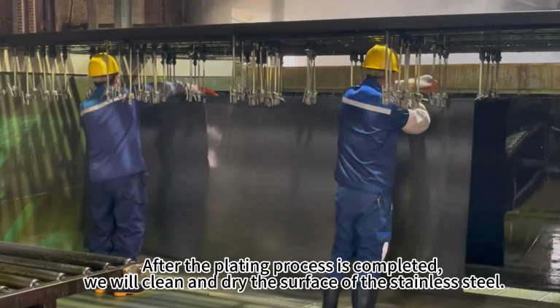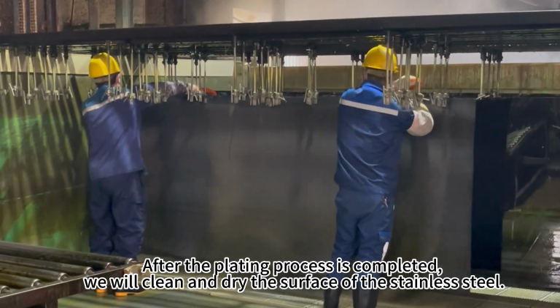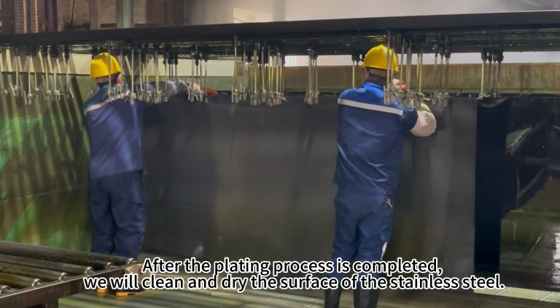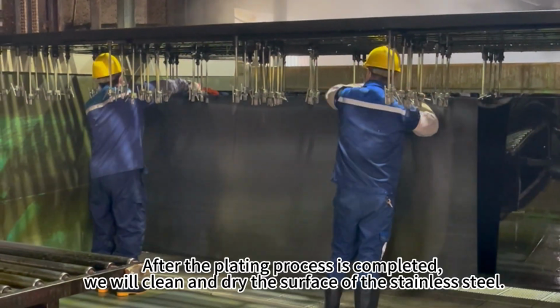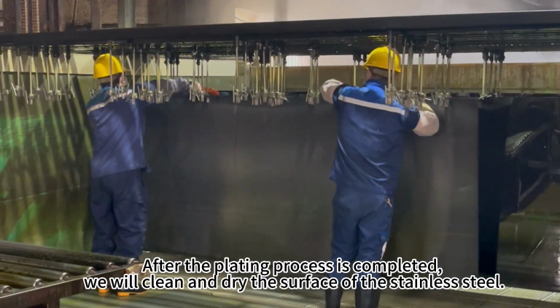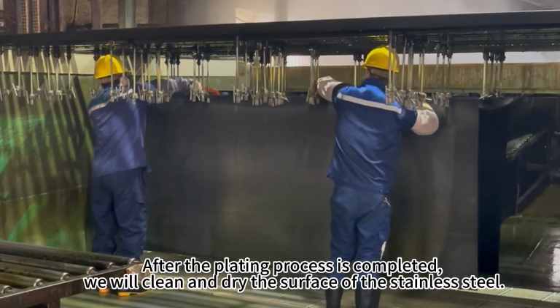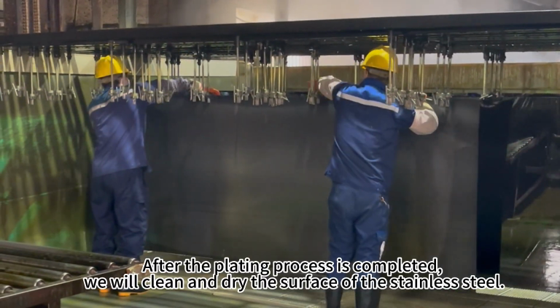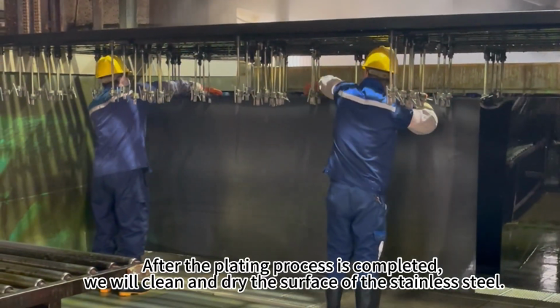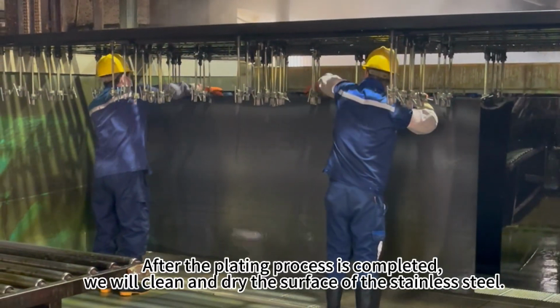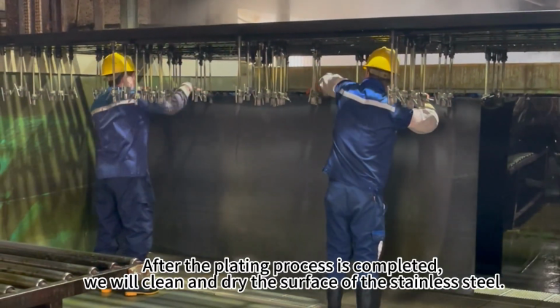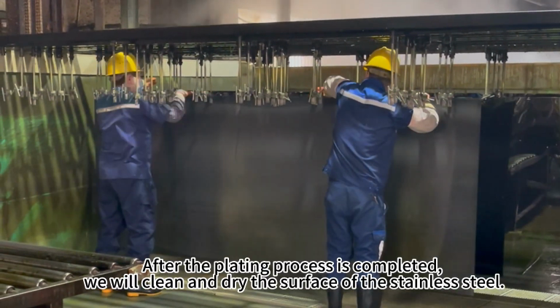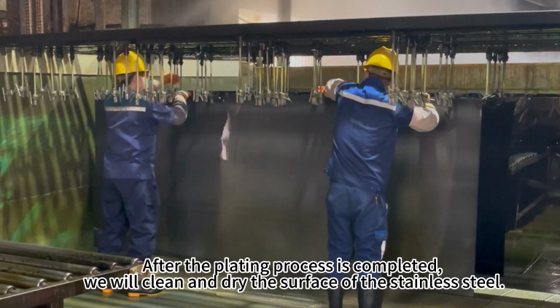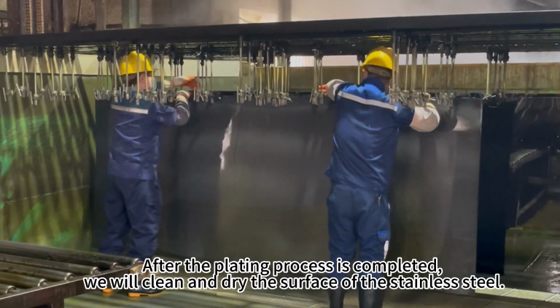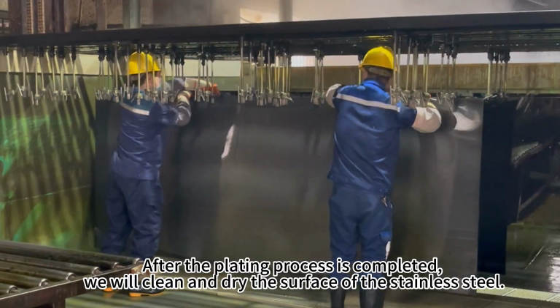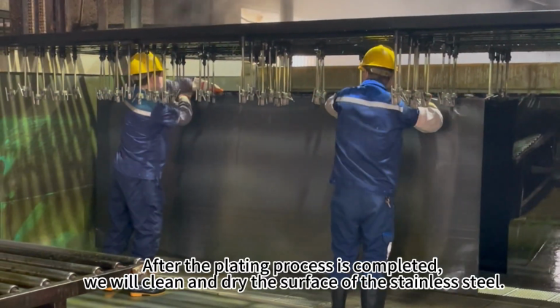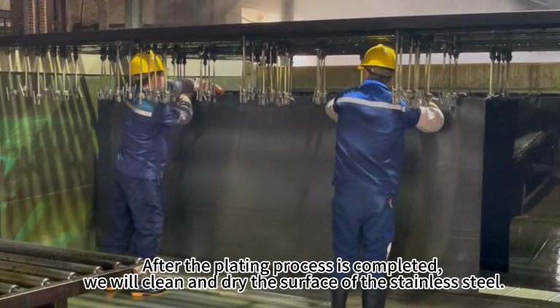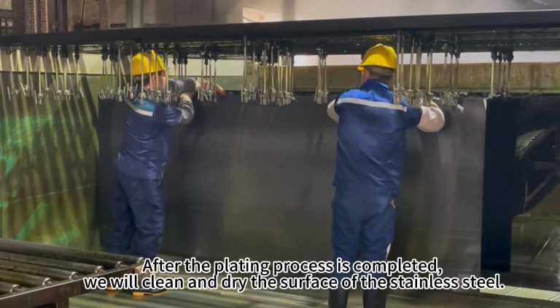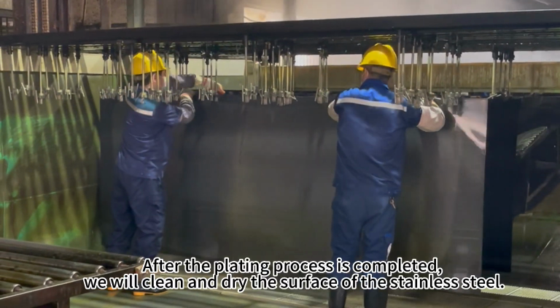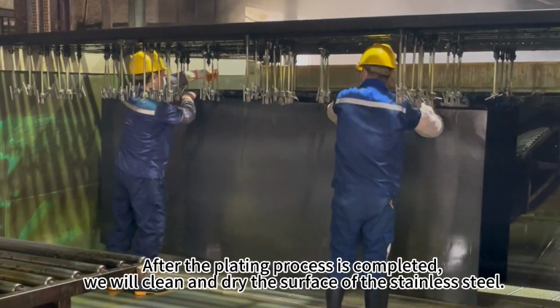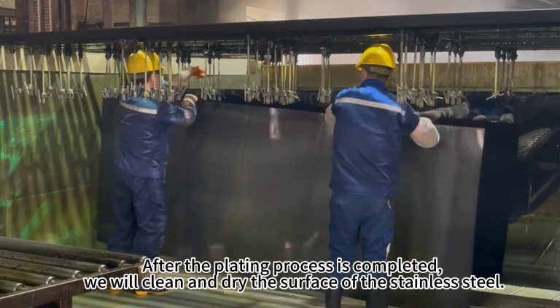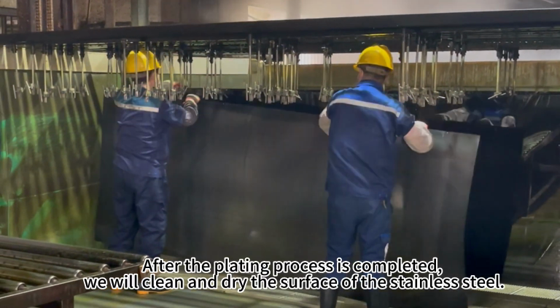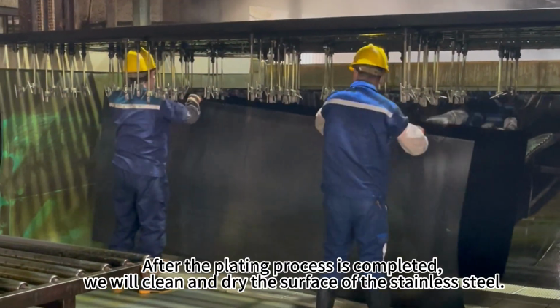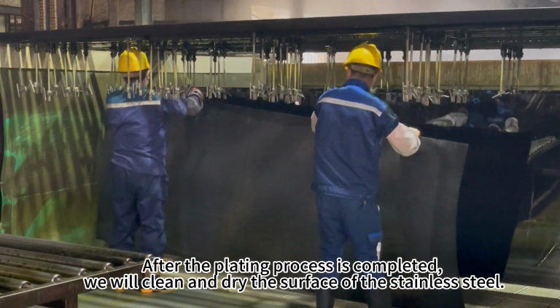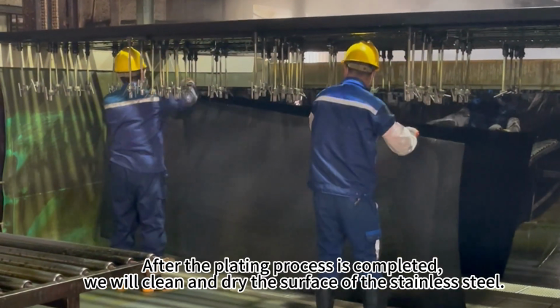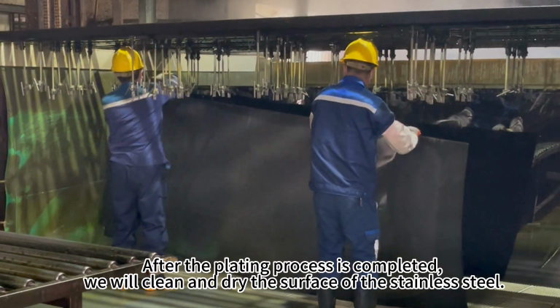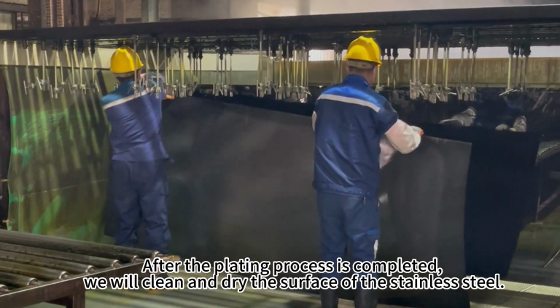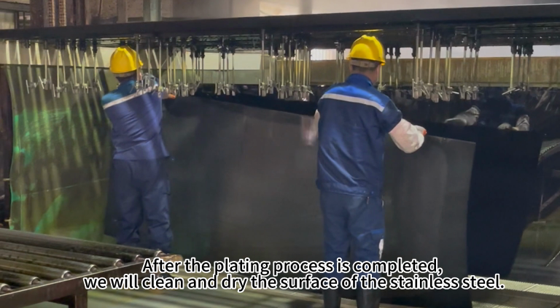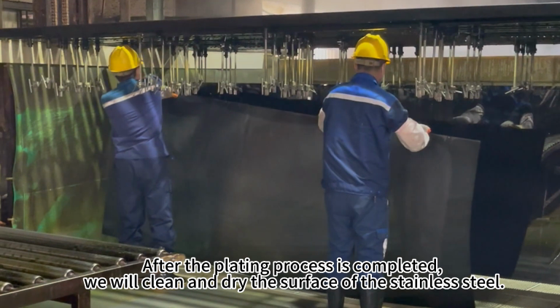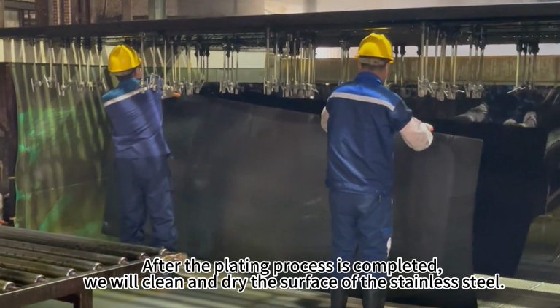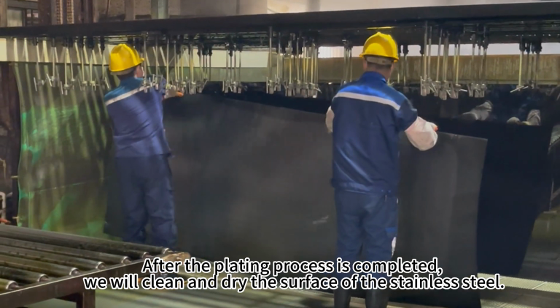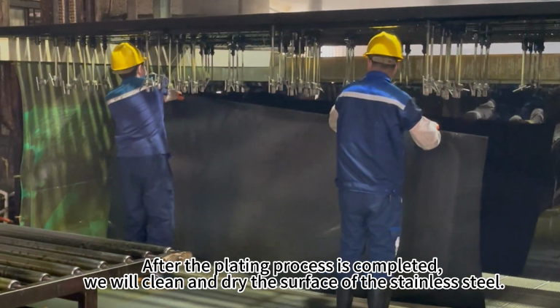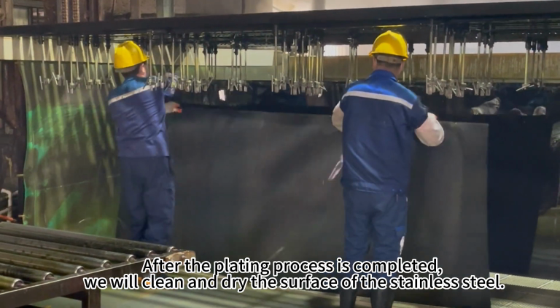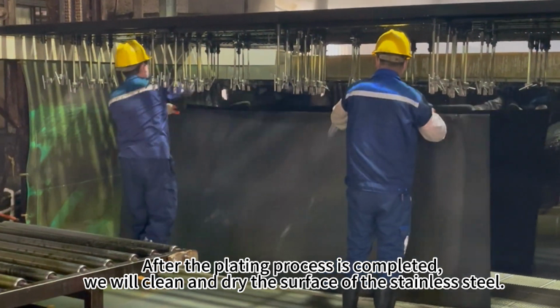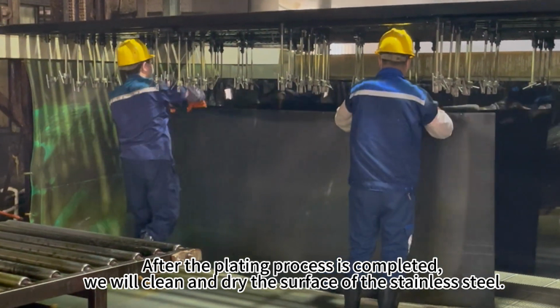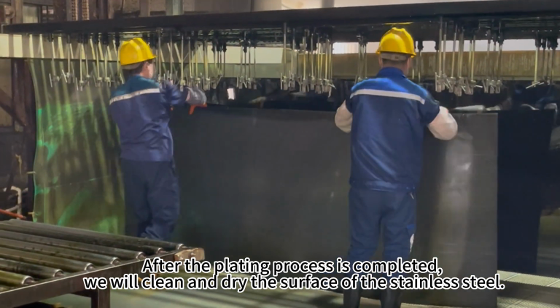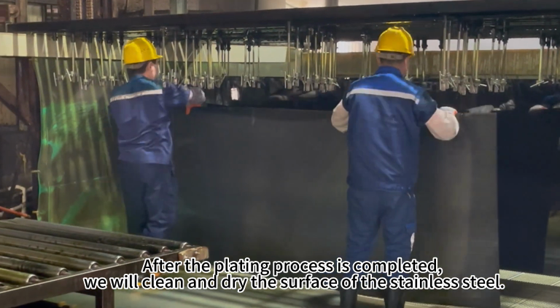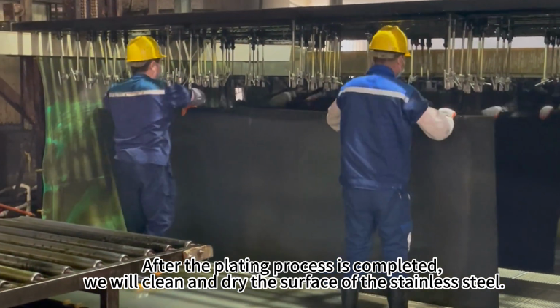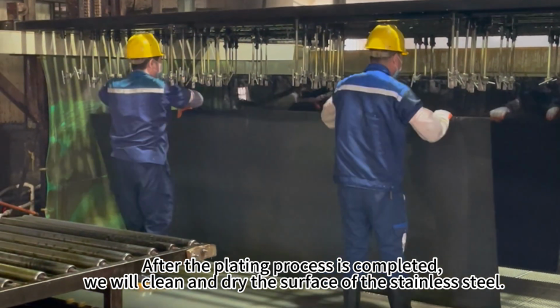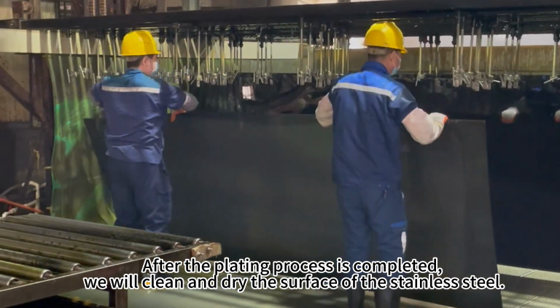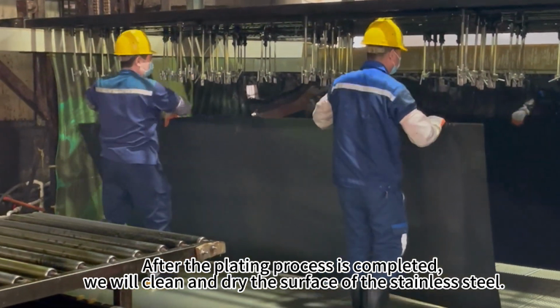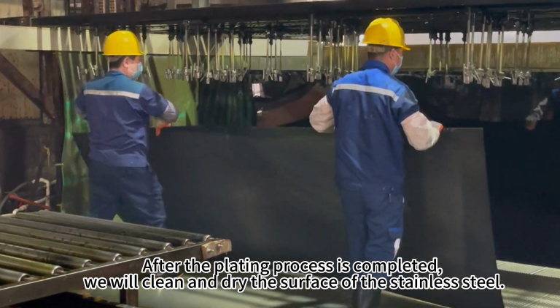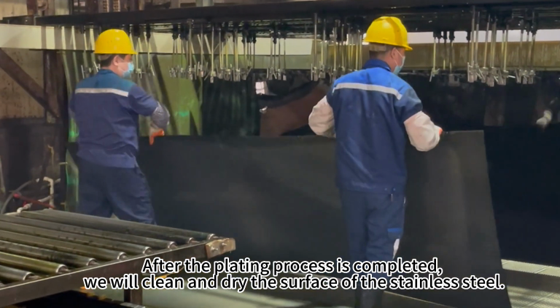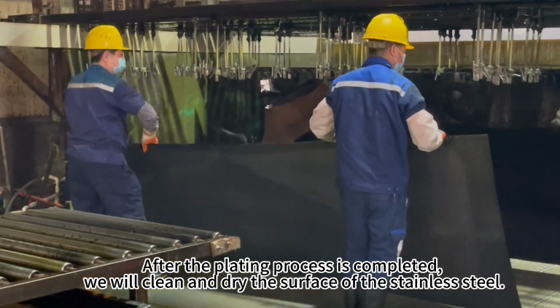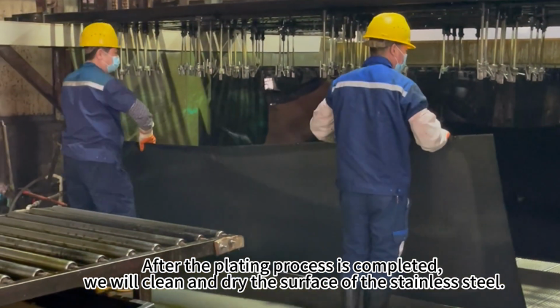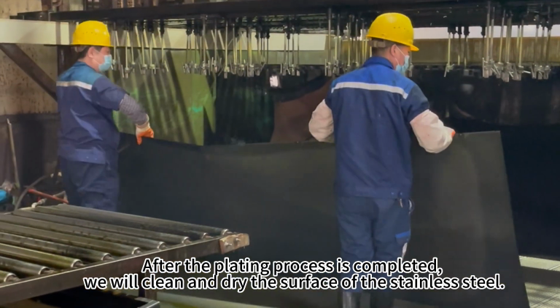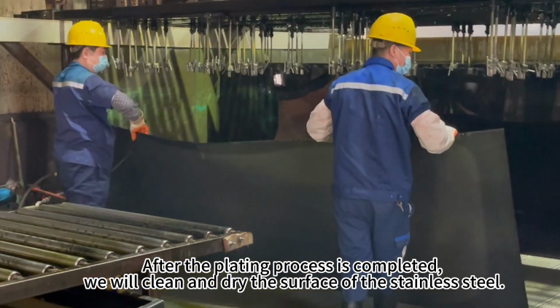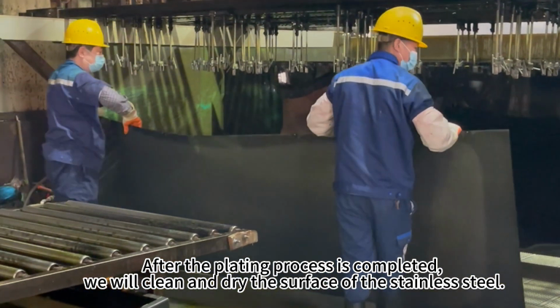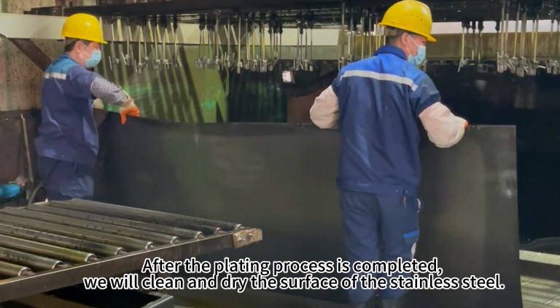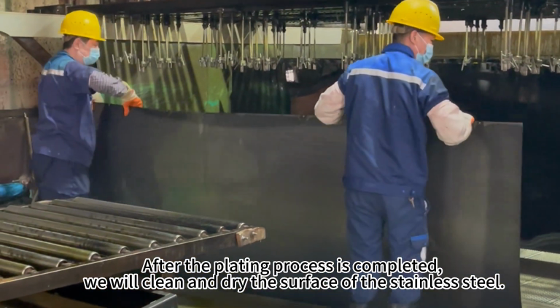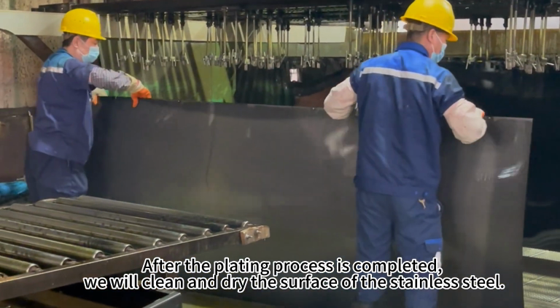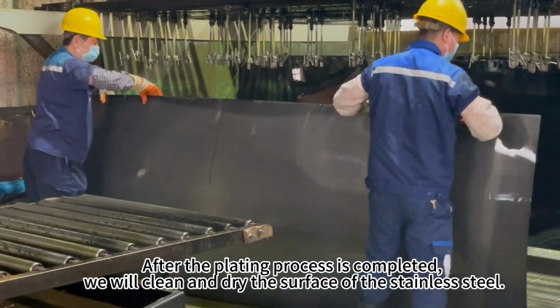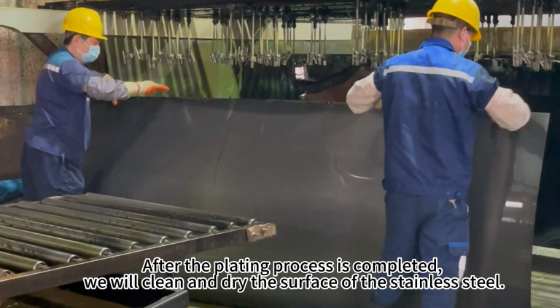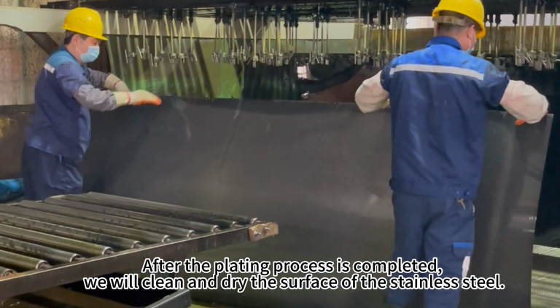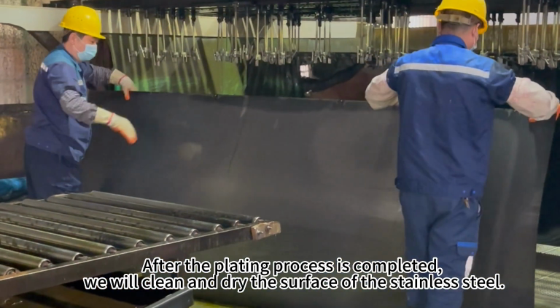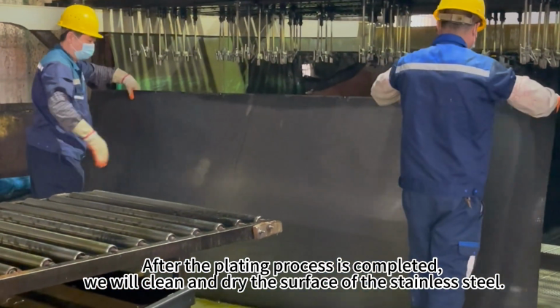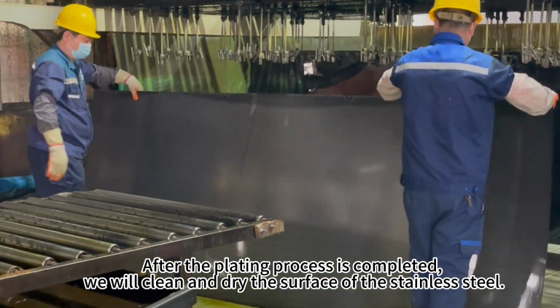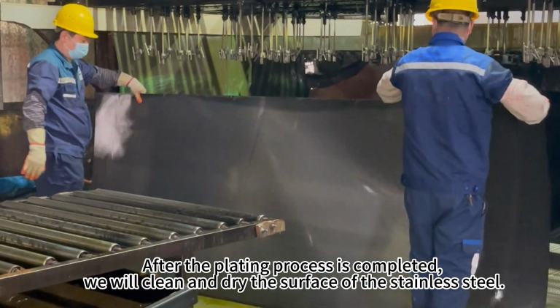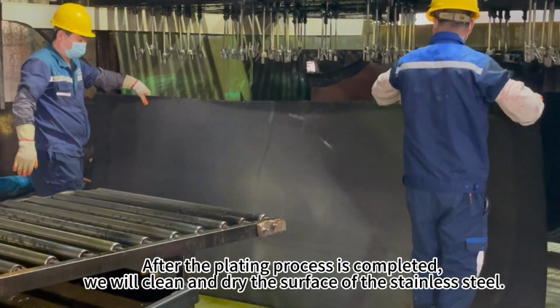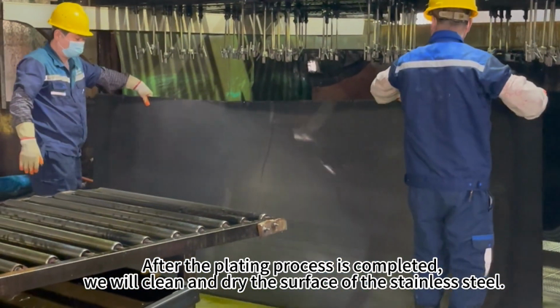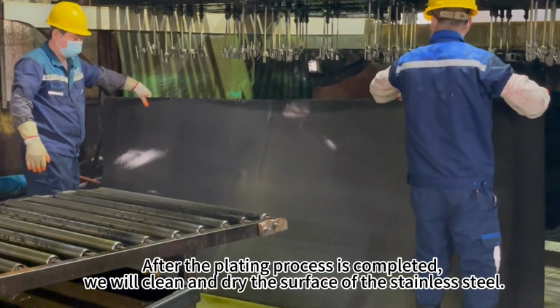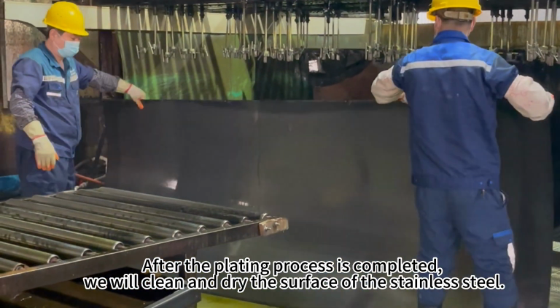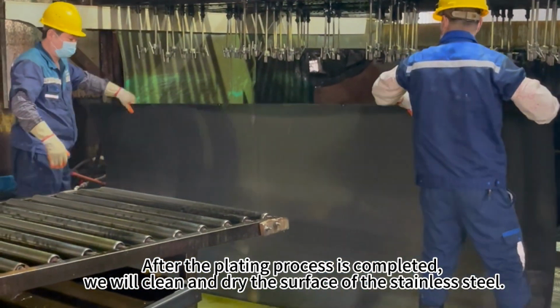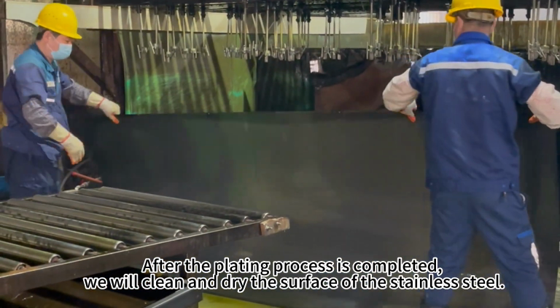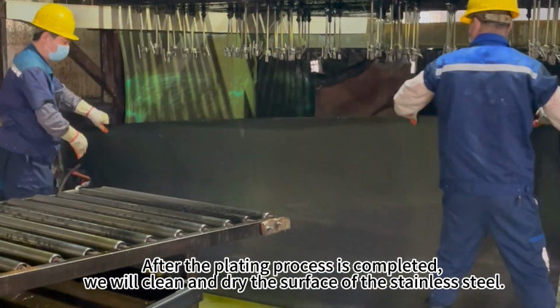After the plating process is completed, we will clean and dry the surface of the stainless steel.